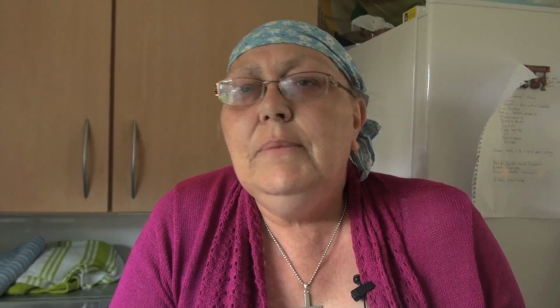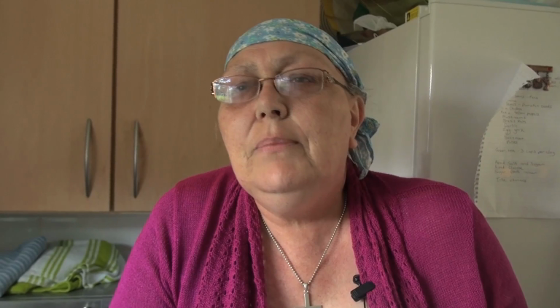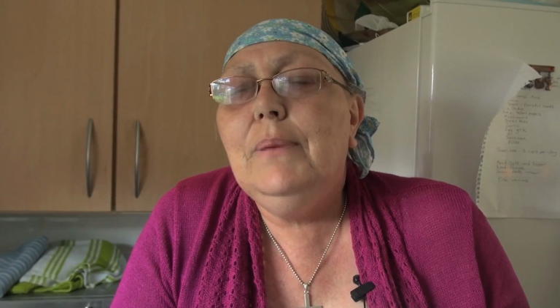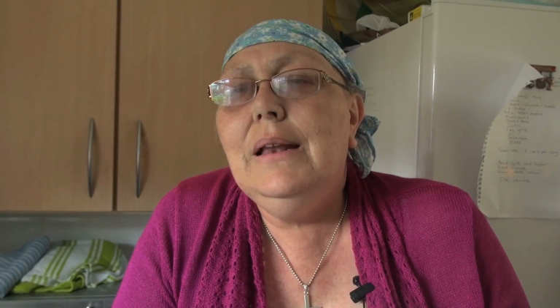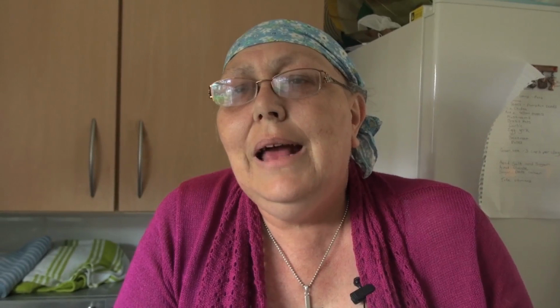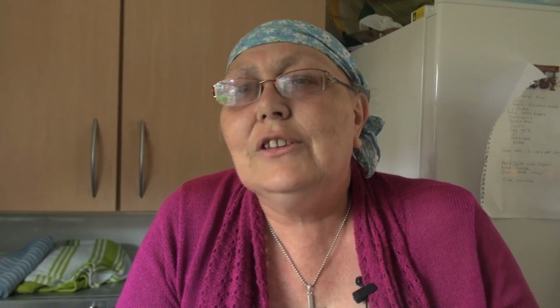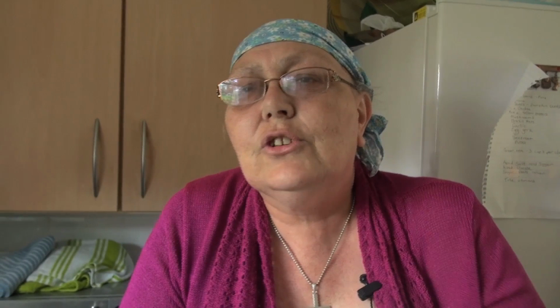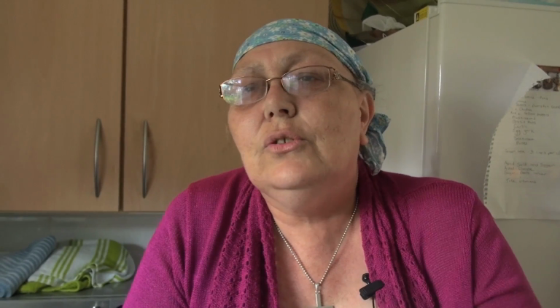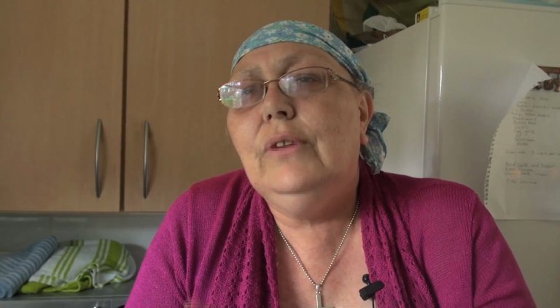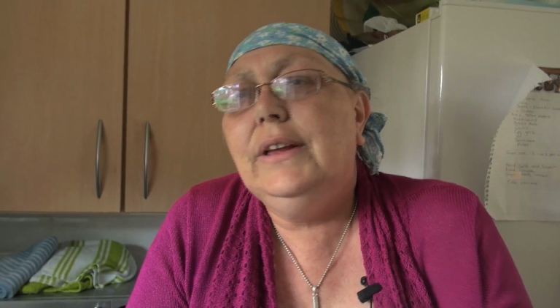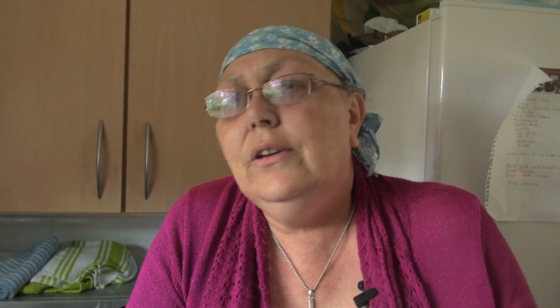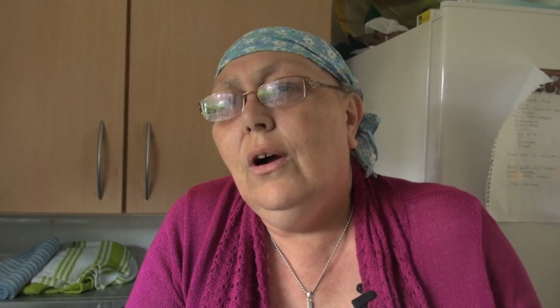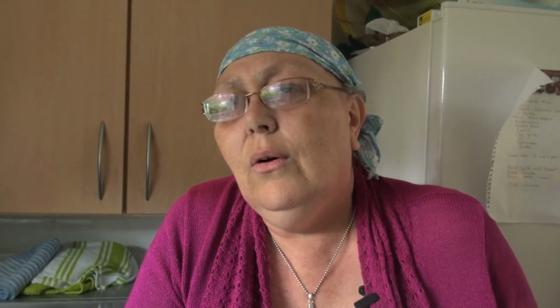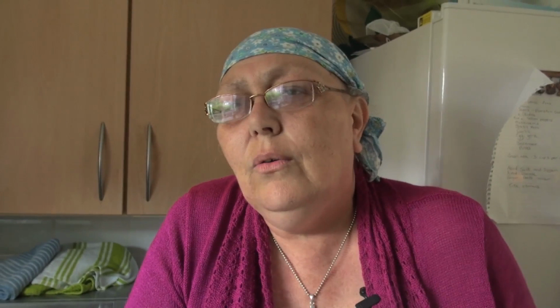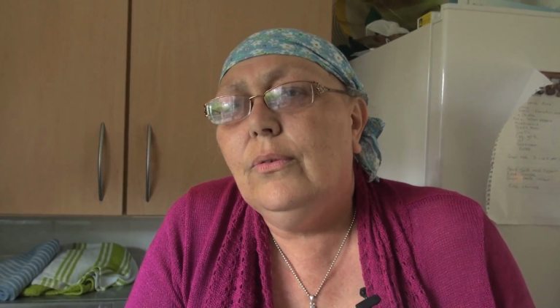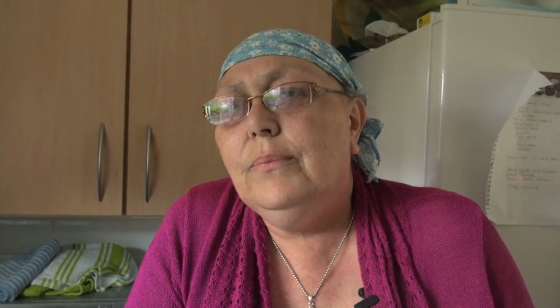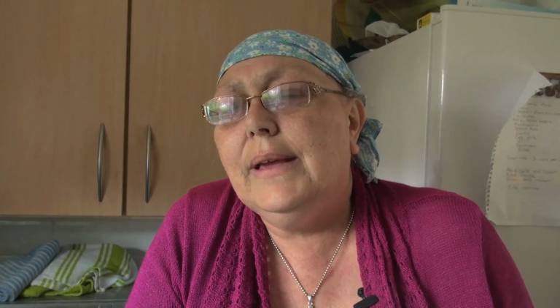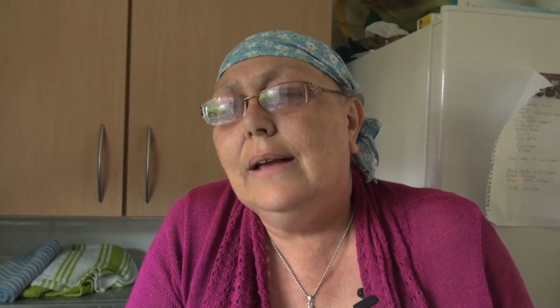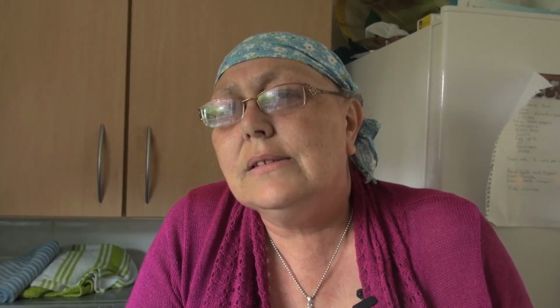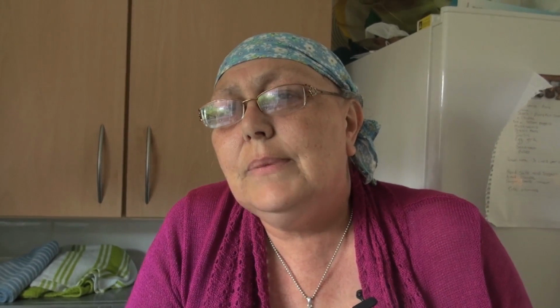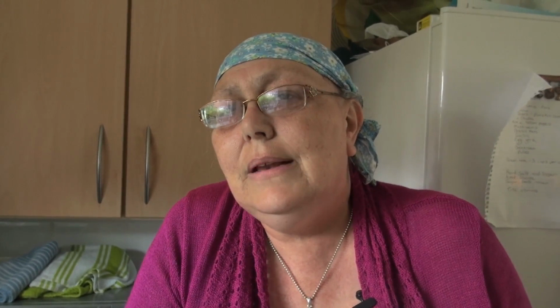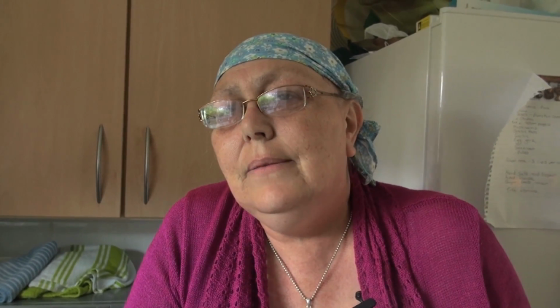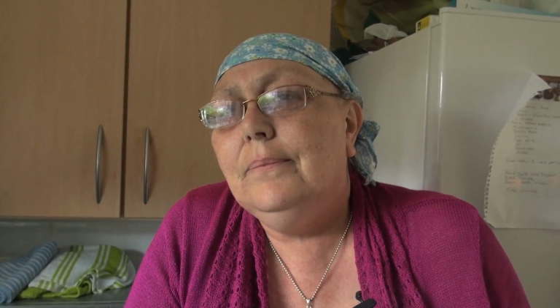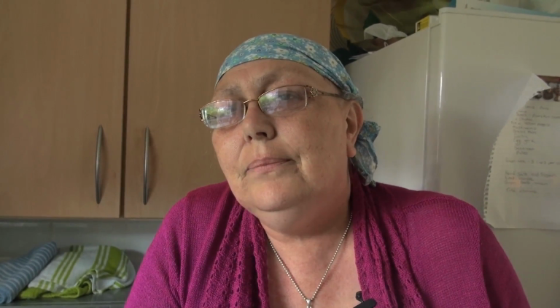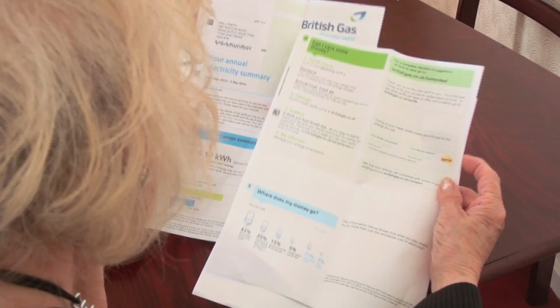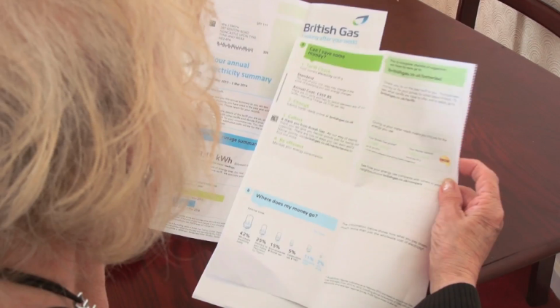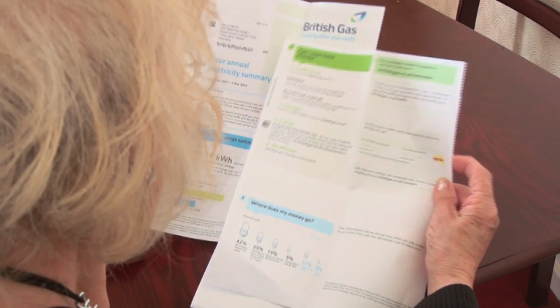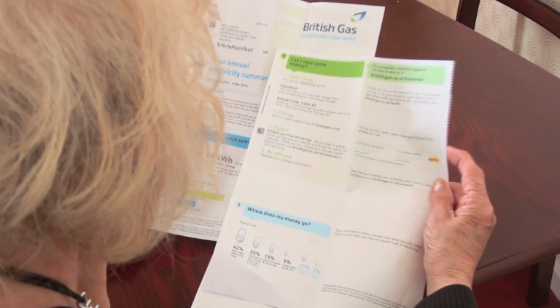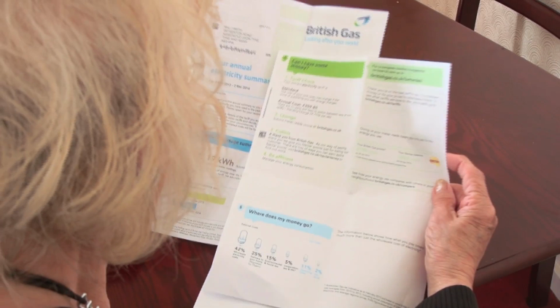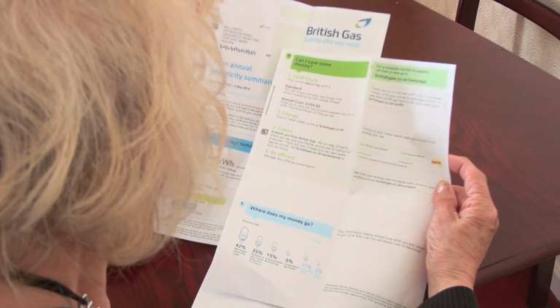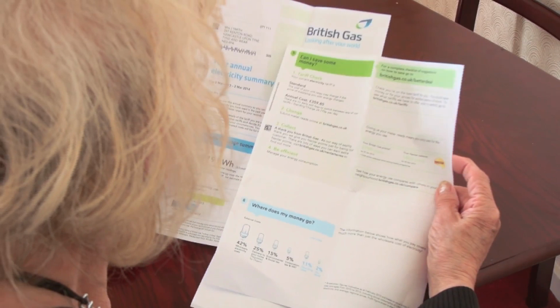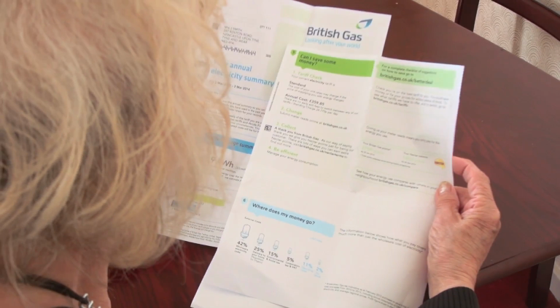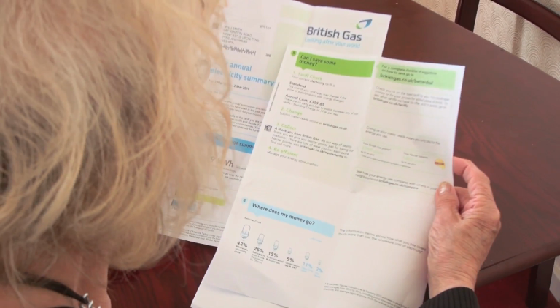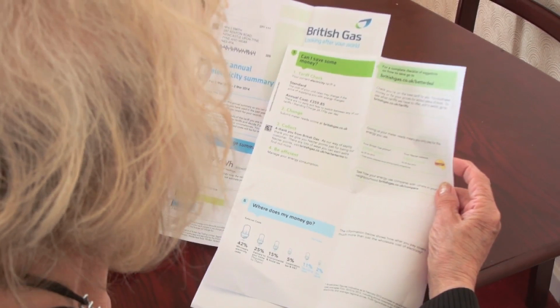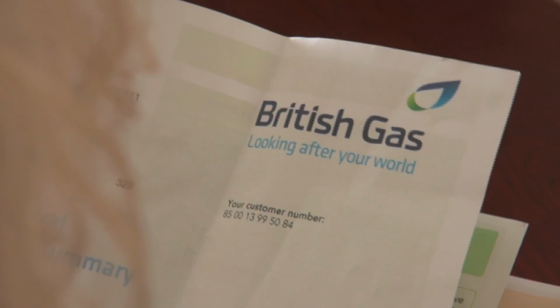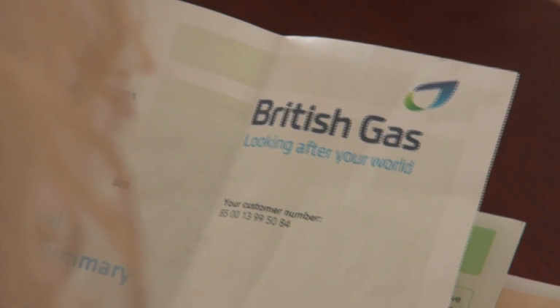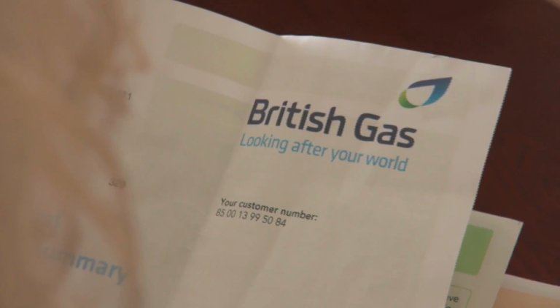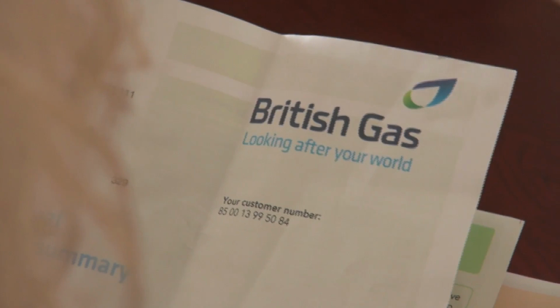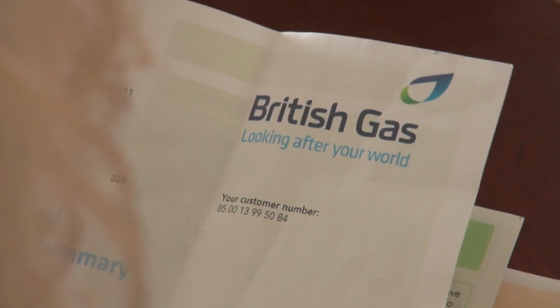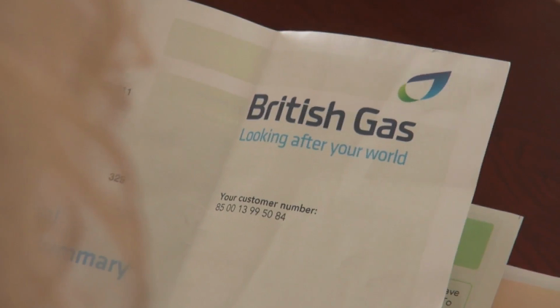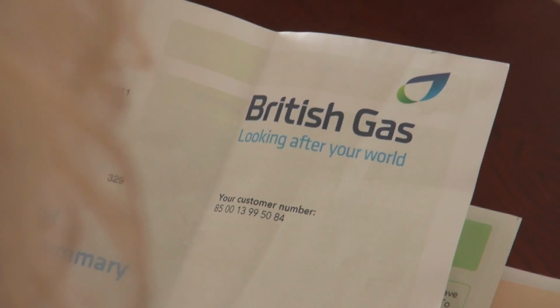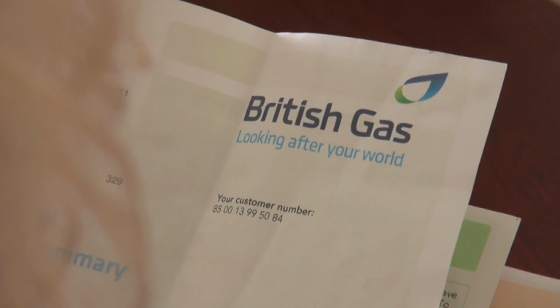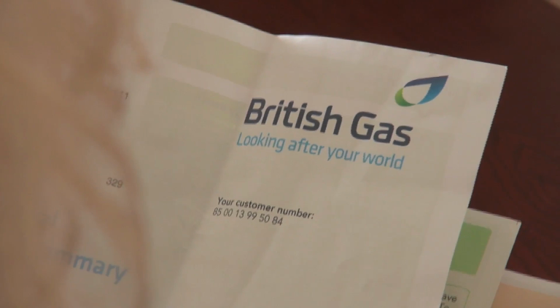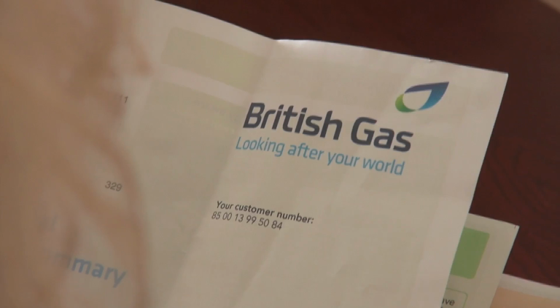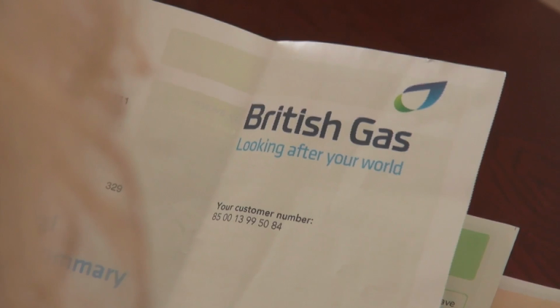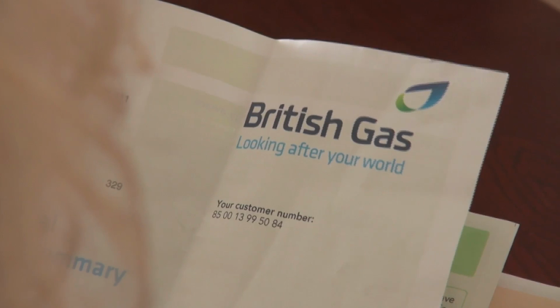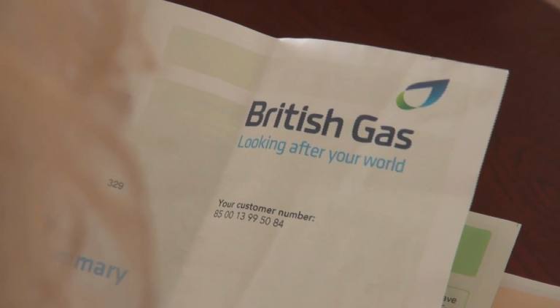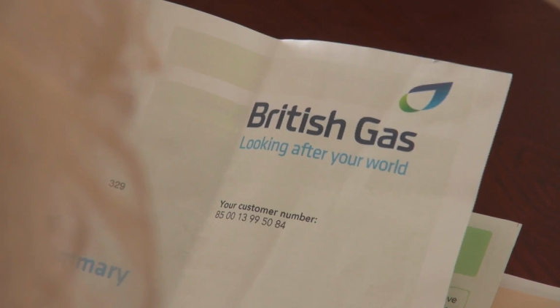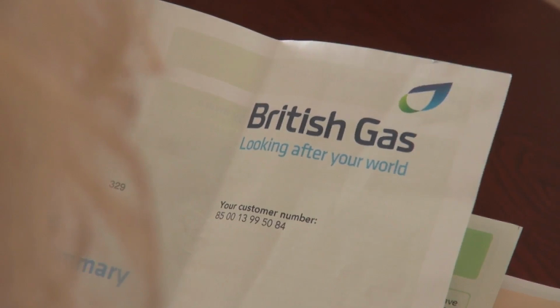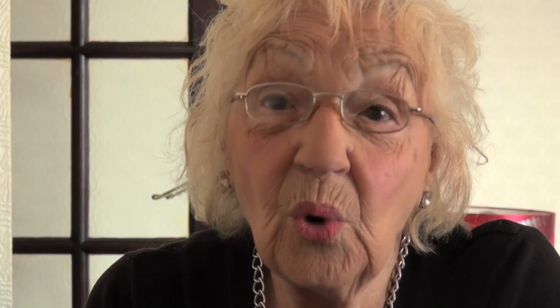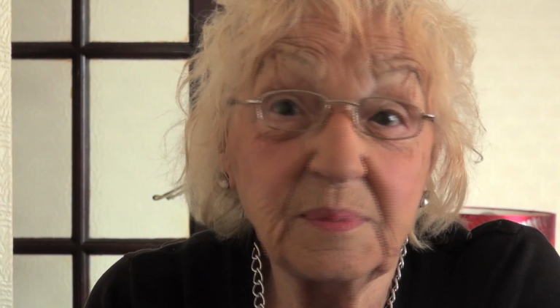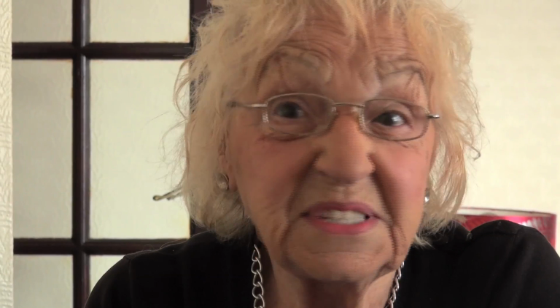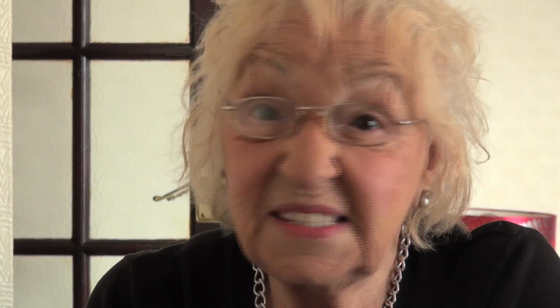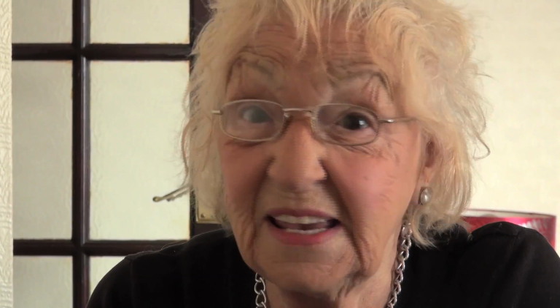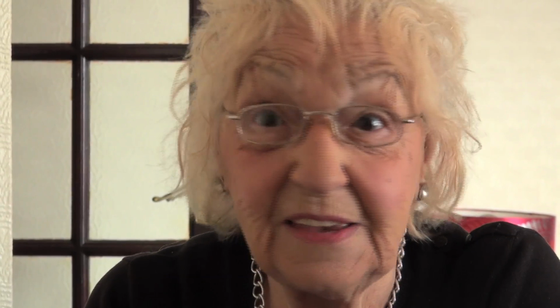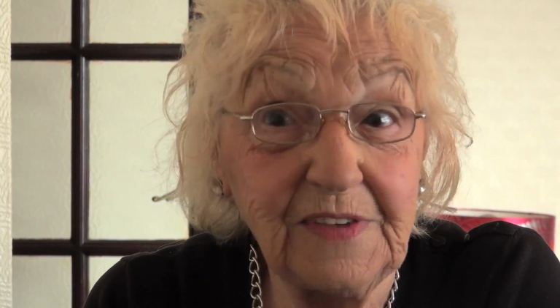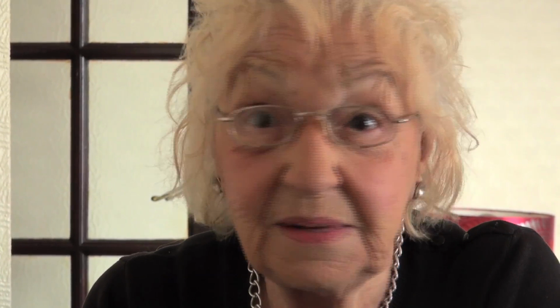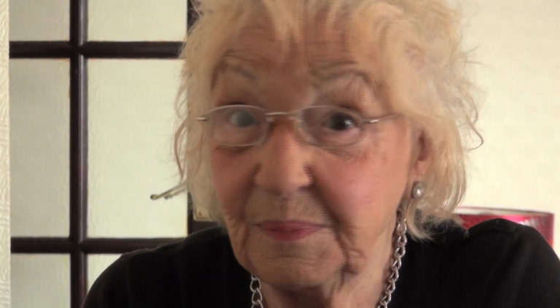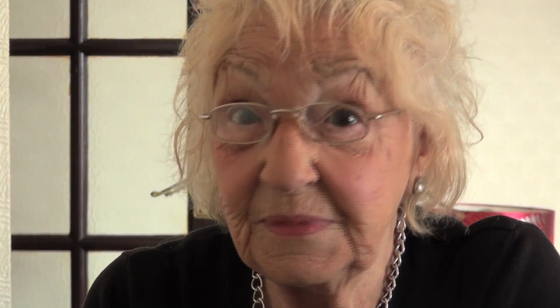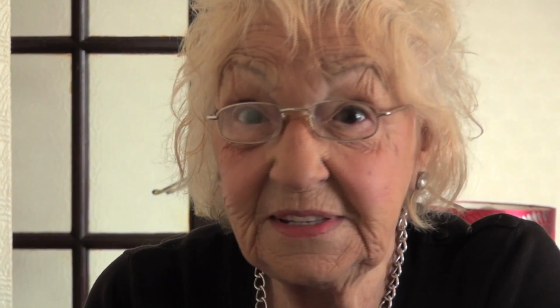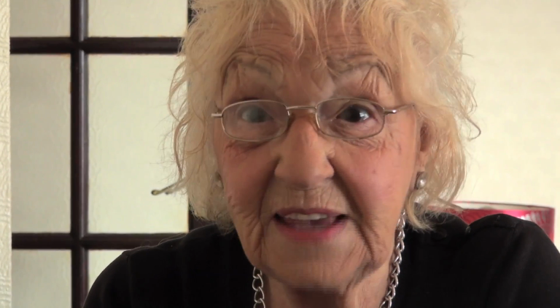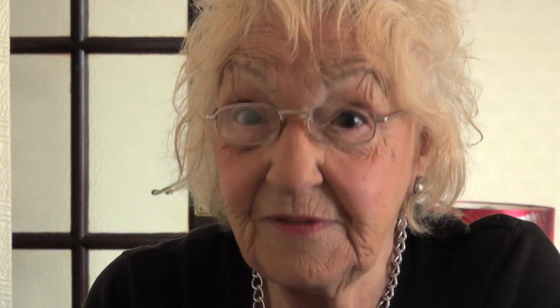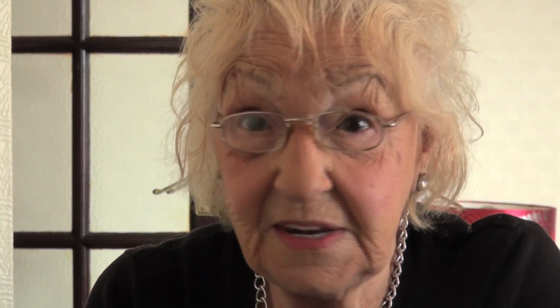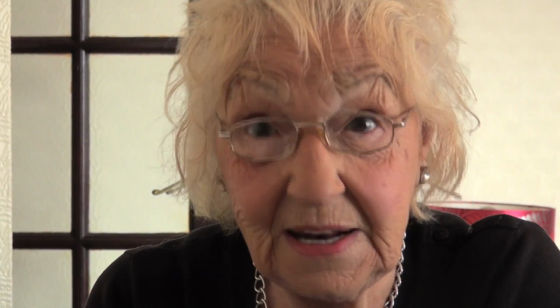And my bill has cut right in half — my gas bill. I used to have big bills. But I know I'm saving, definitely.